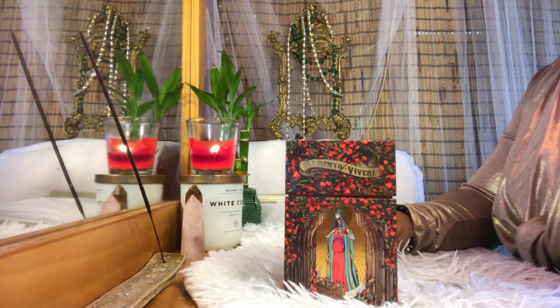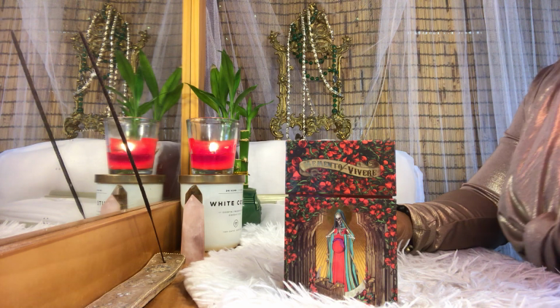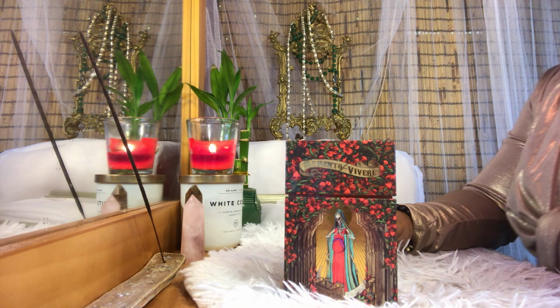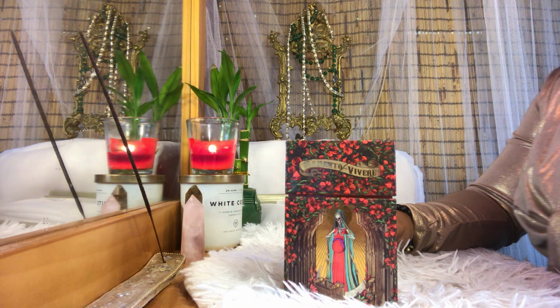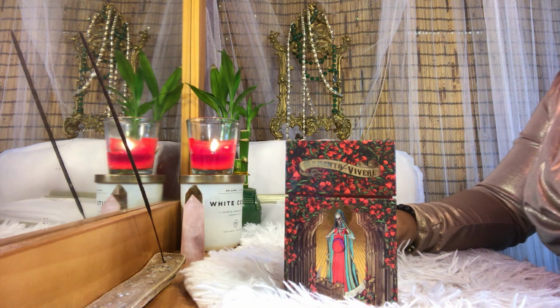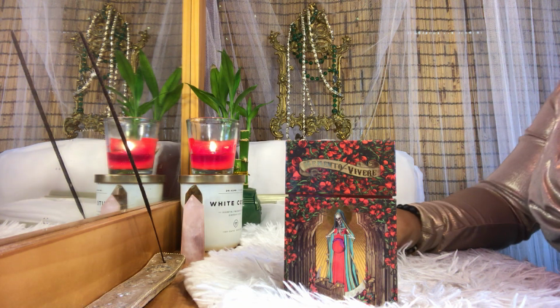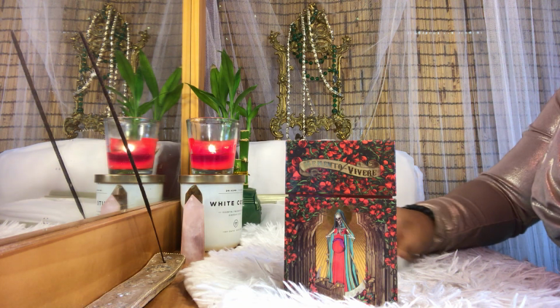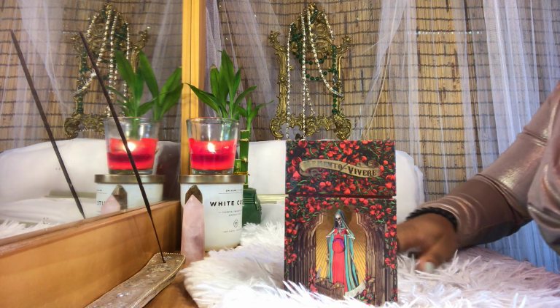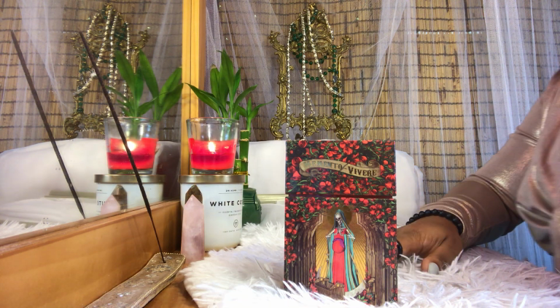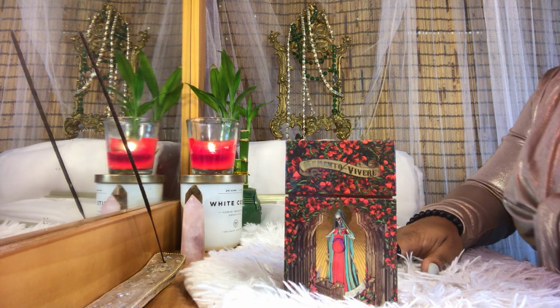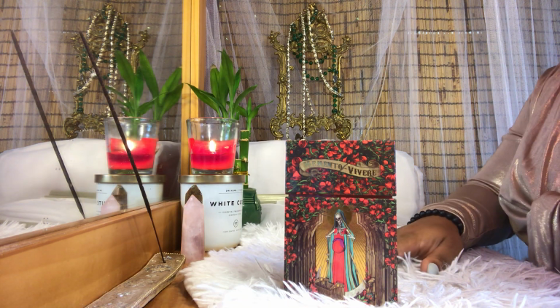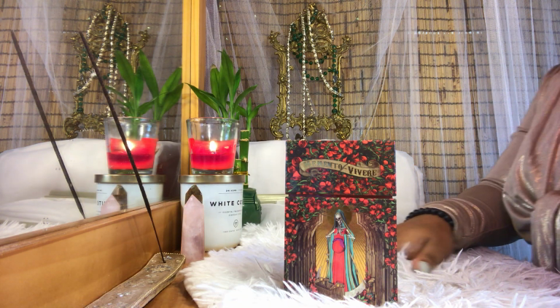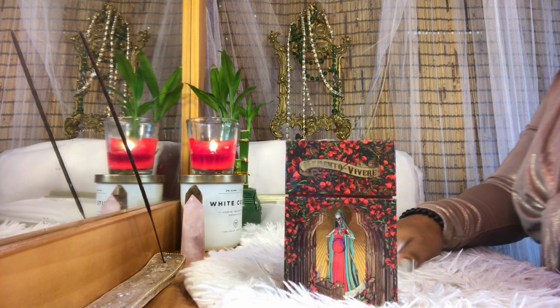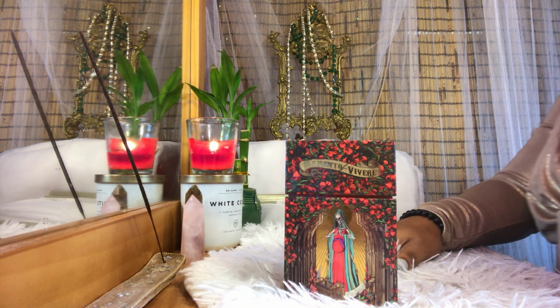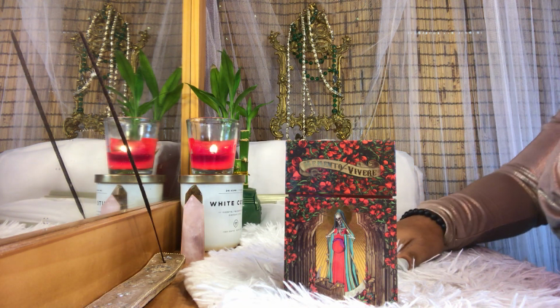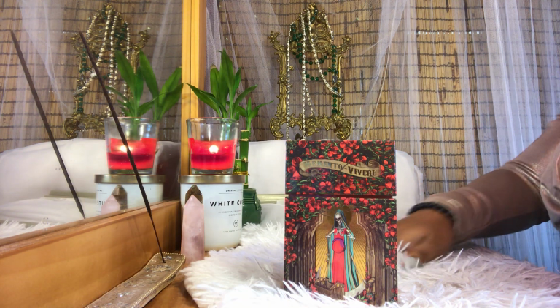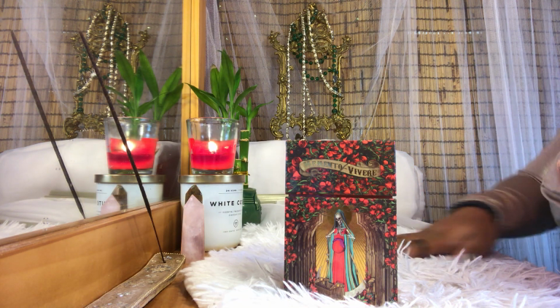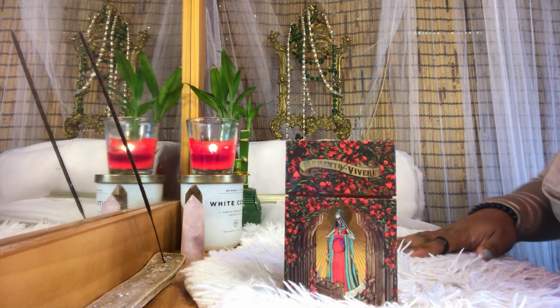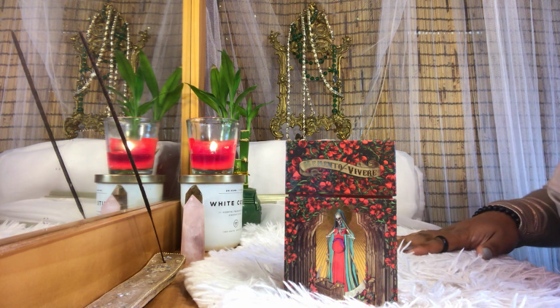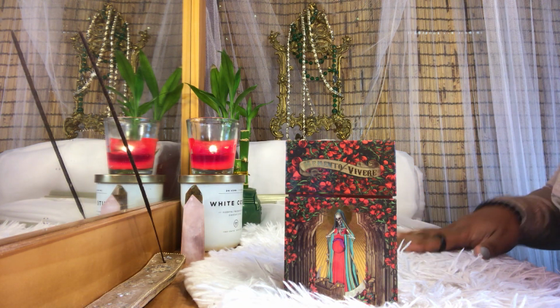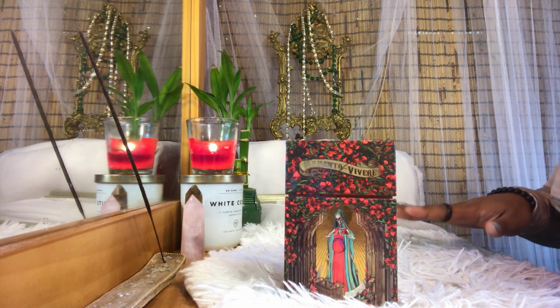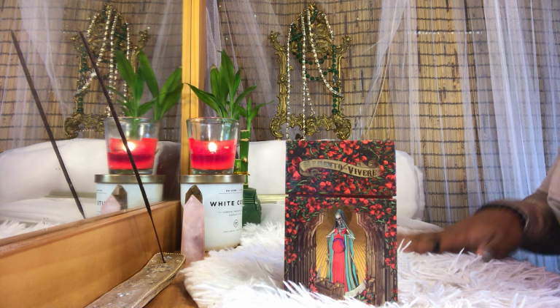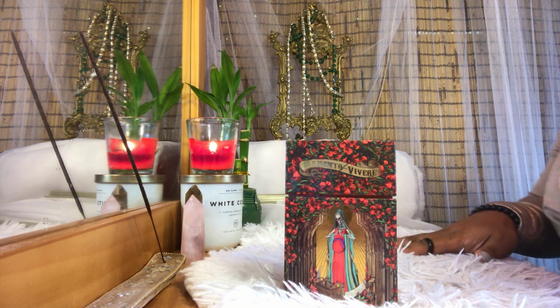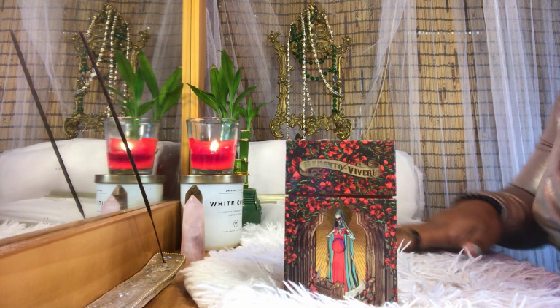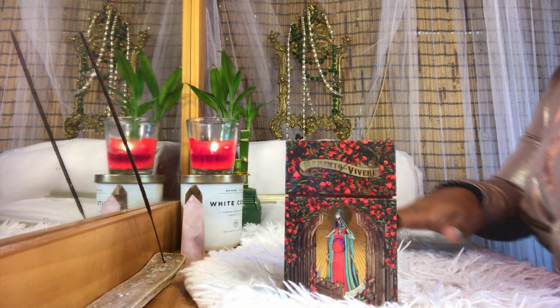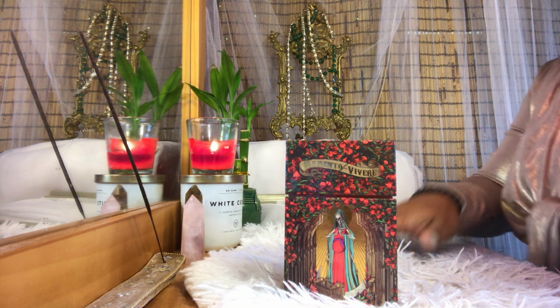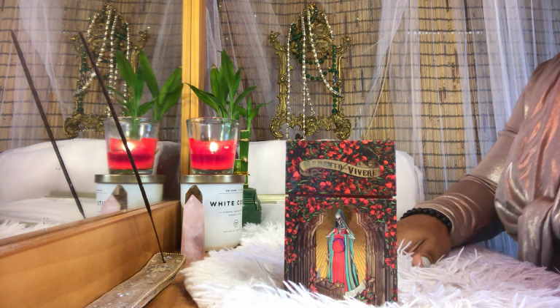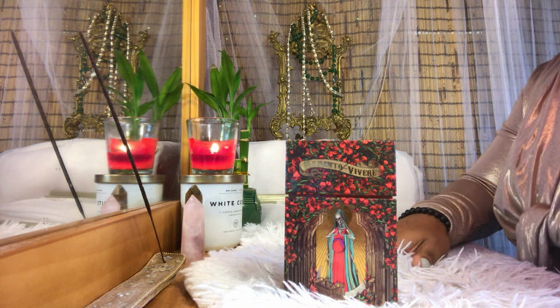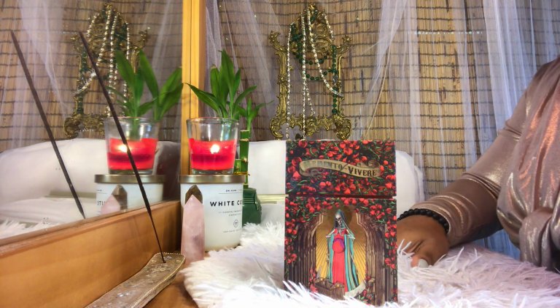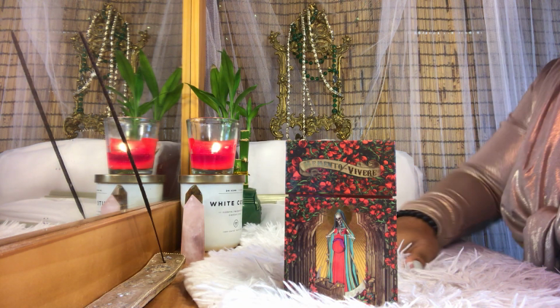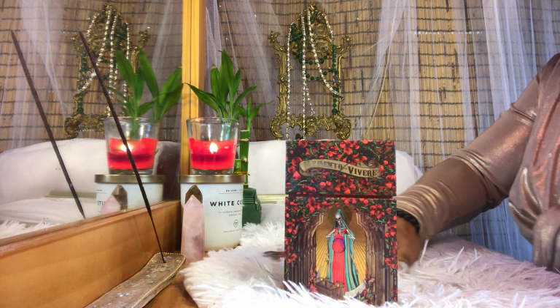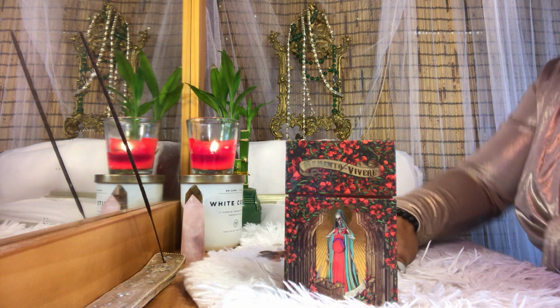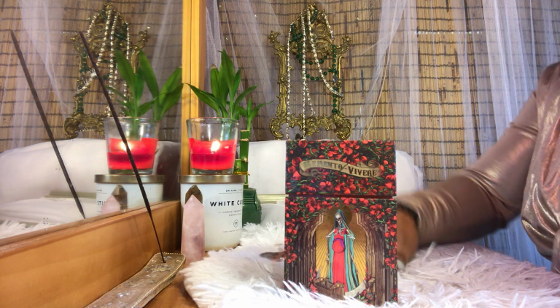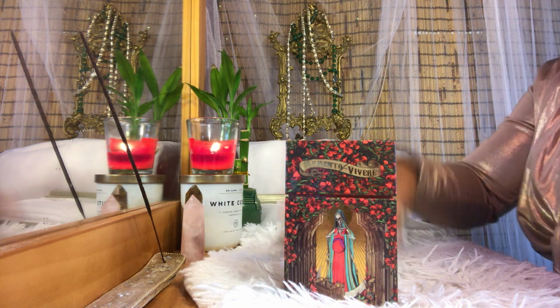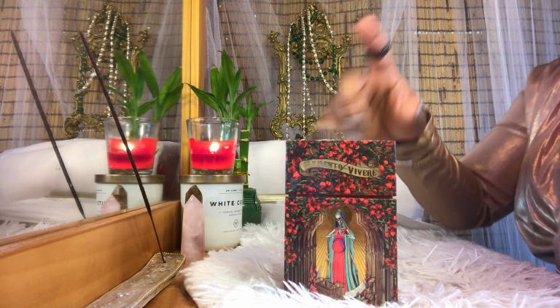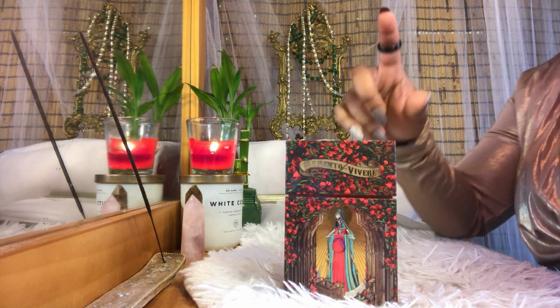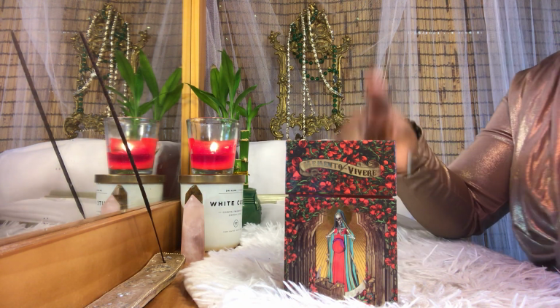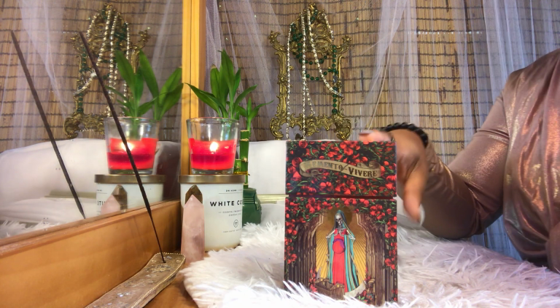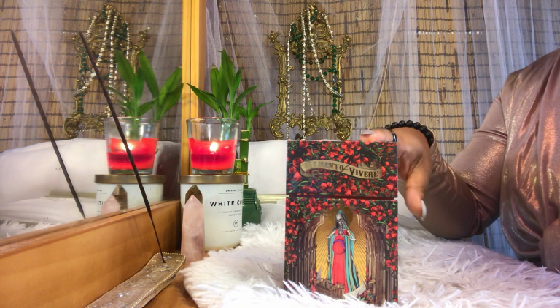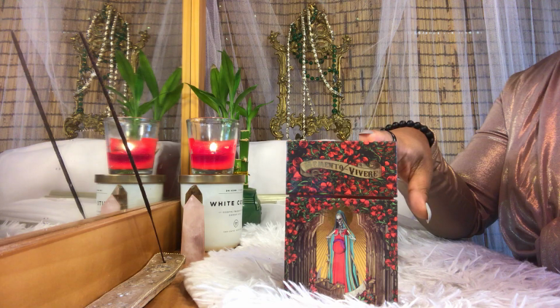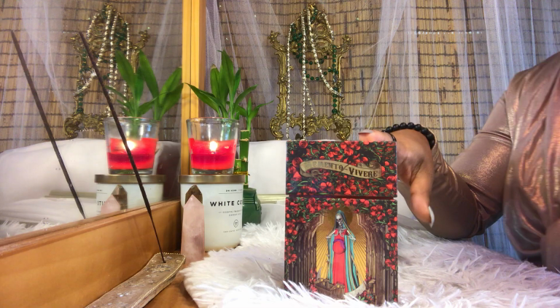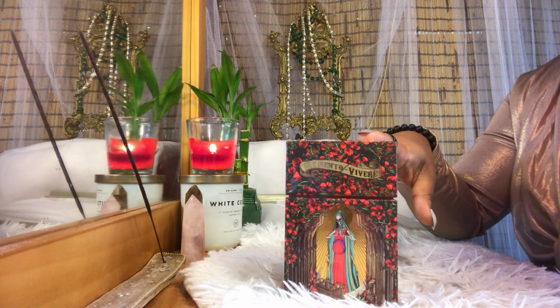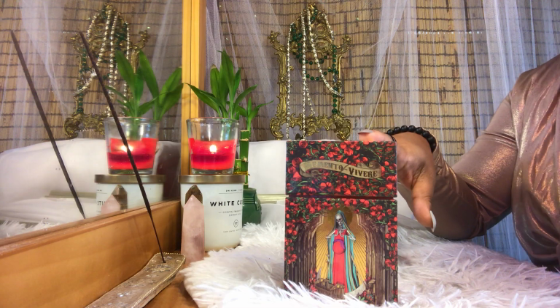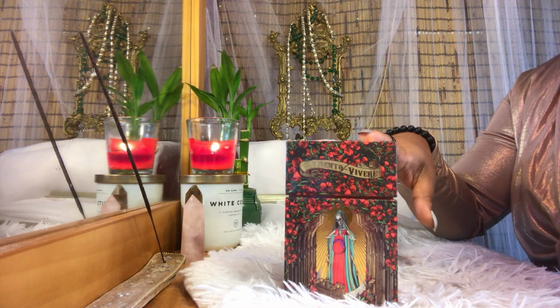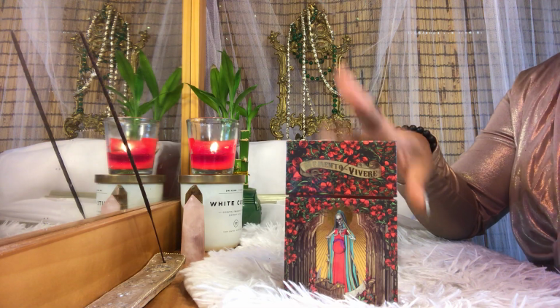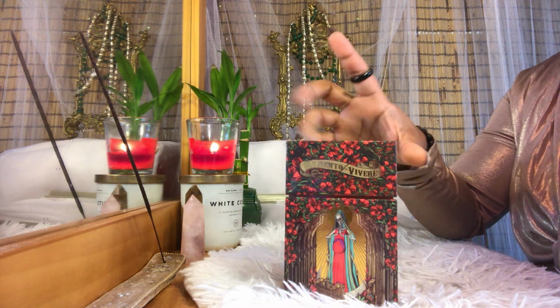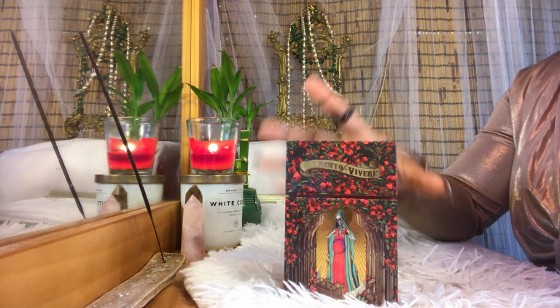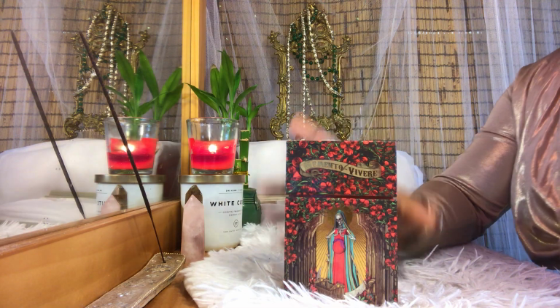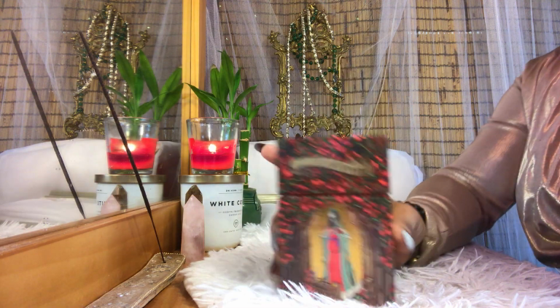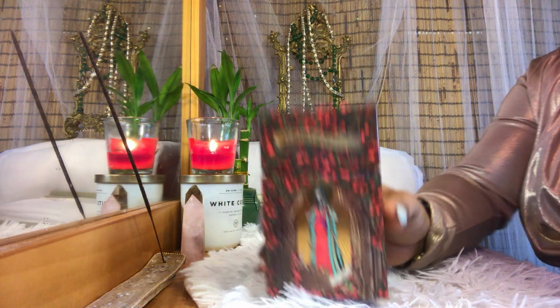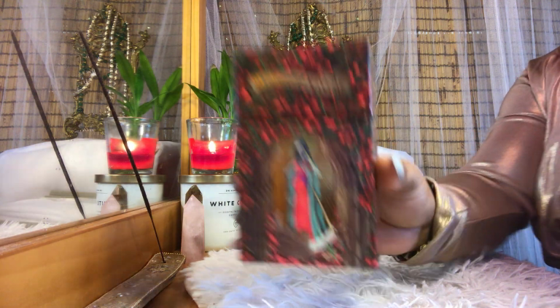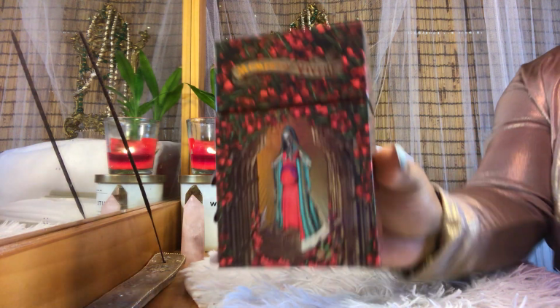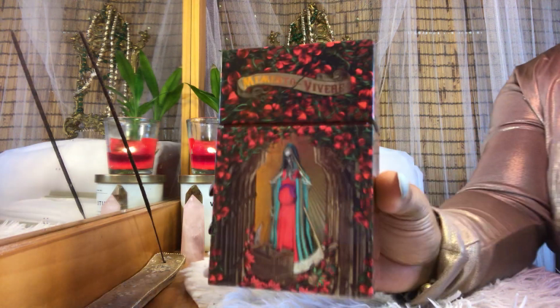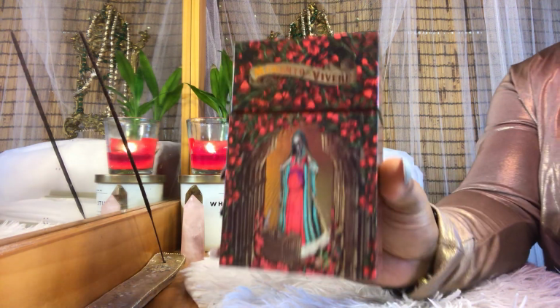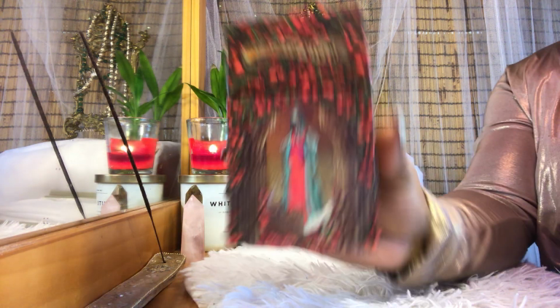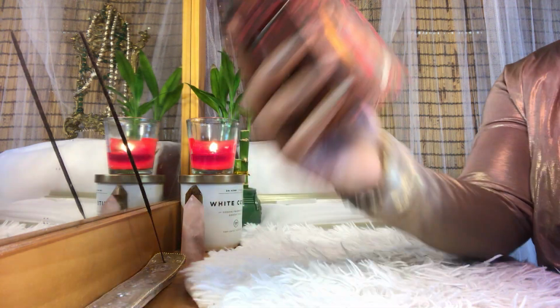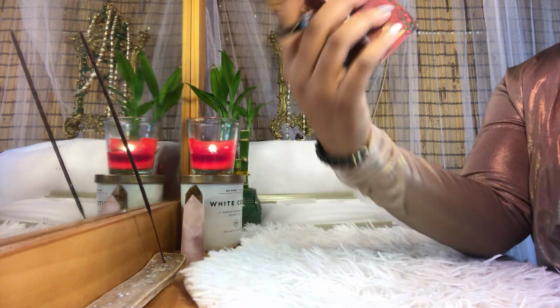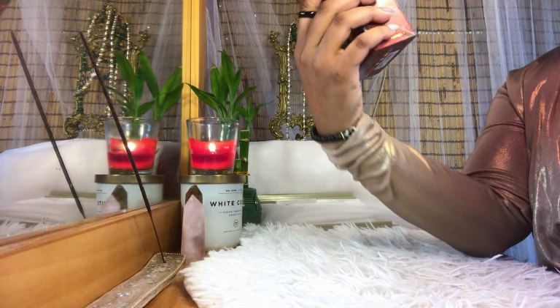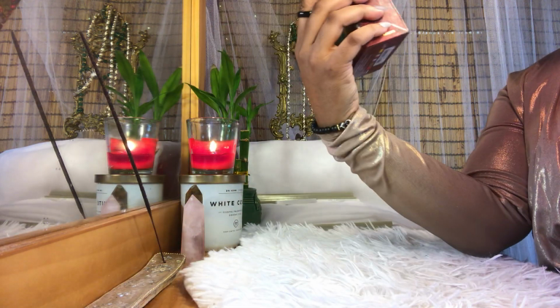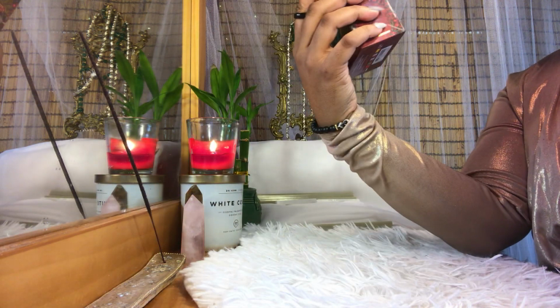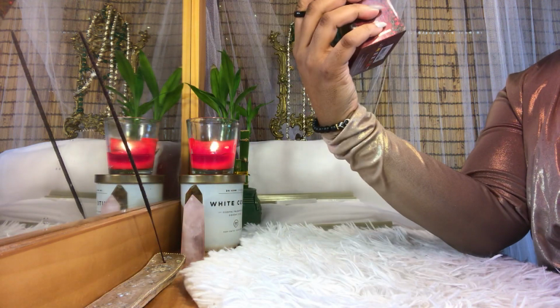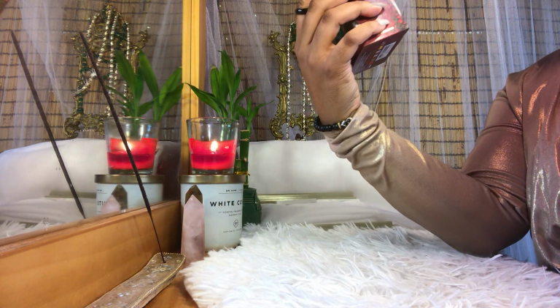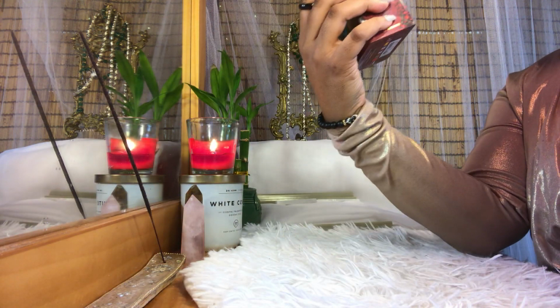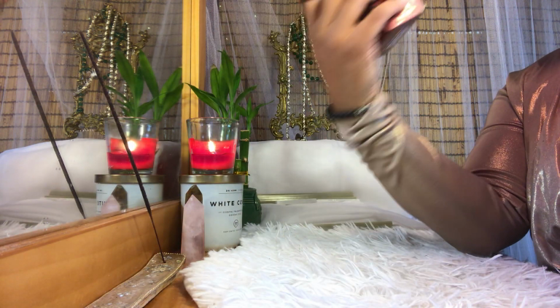Hey guys, welcome to Tarot on the Hill. So today I'll be doing a review on my number one favorite tarot deck. That is Santa Muerte.